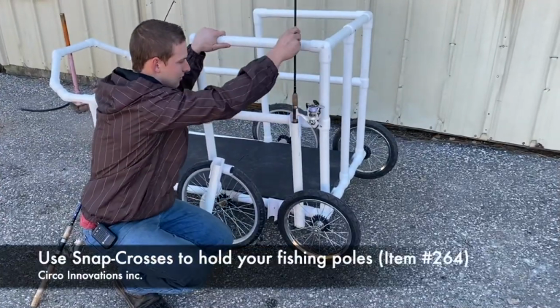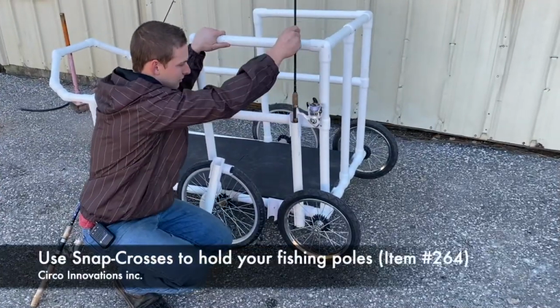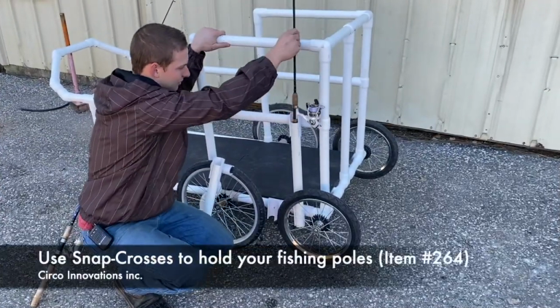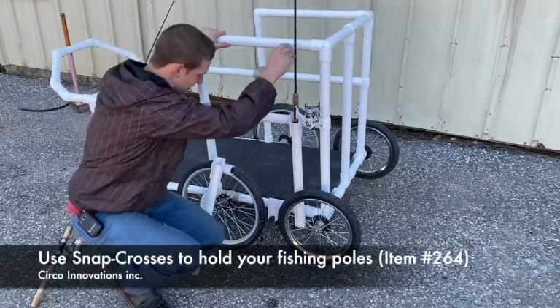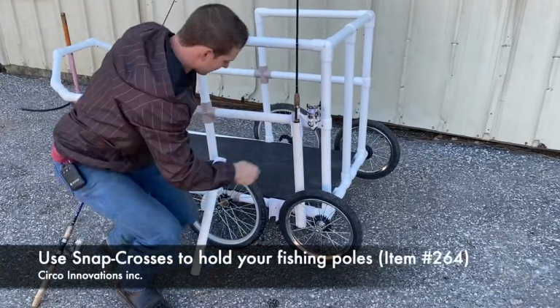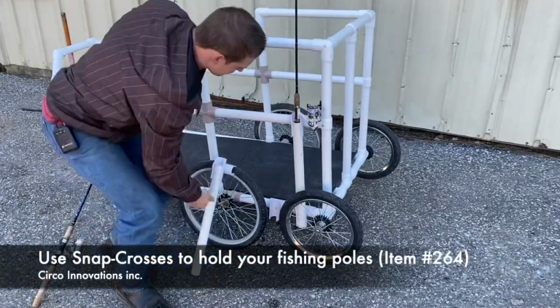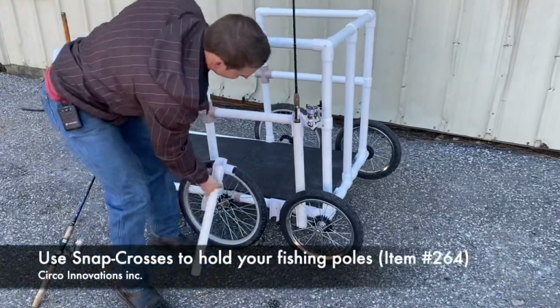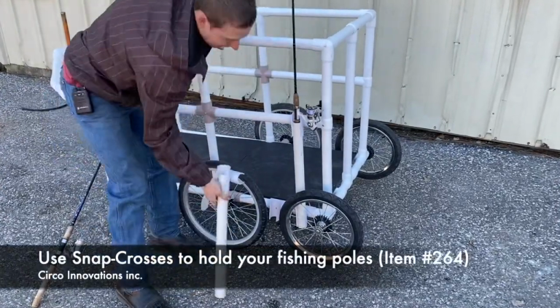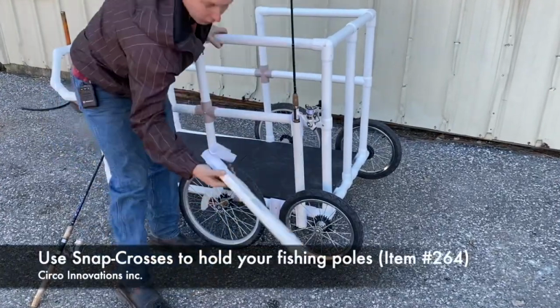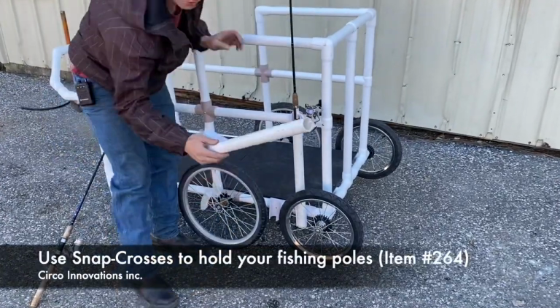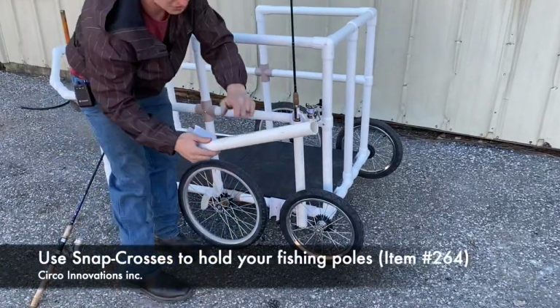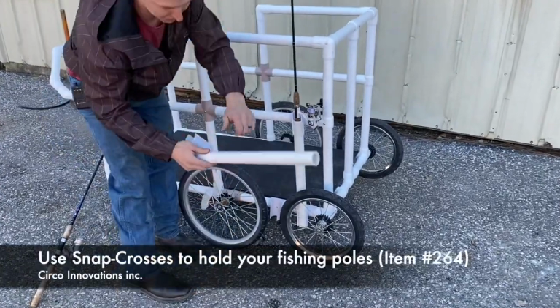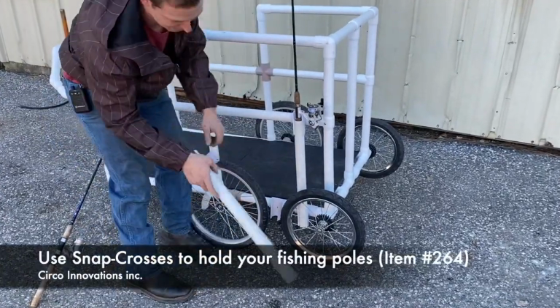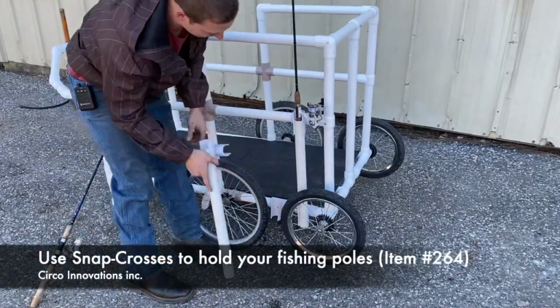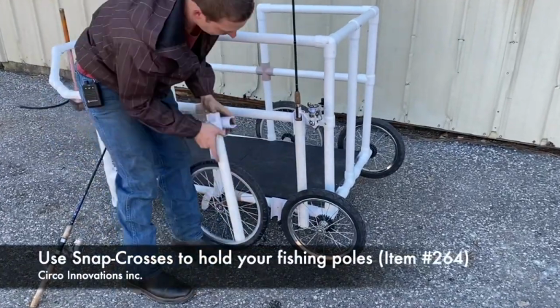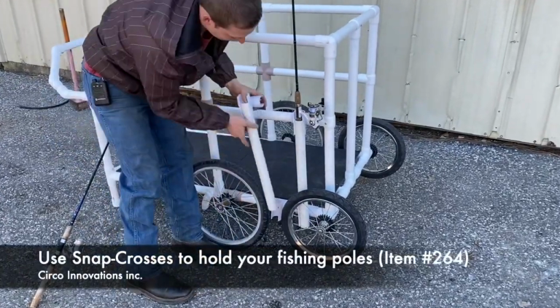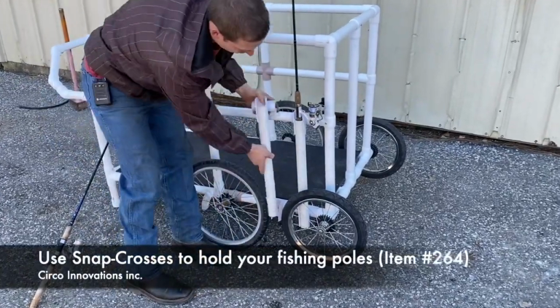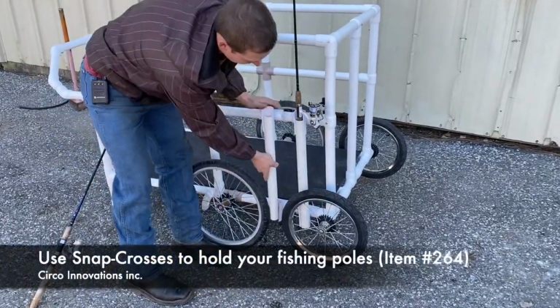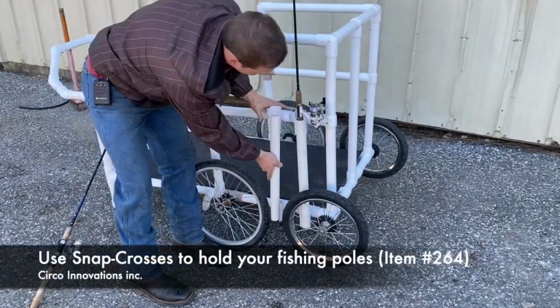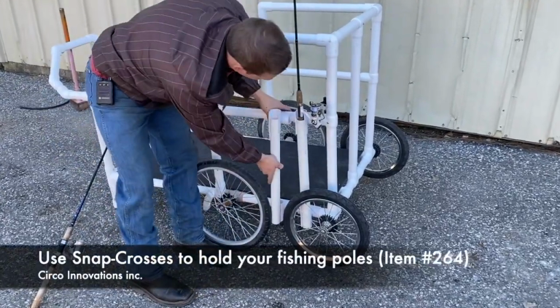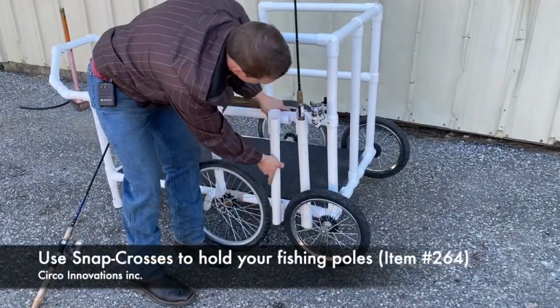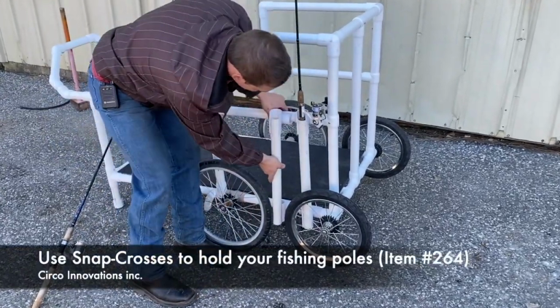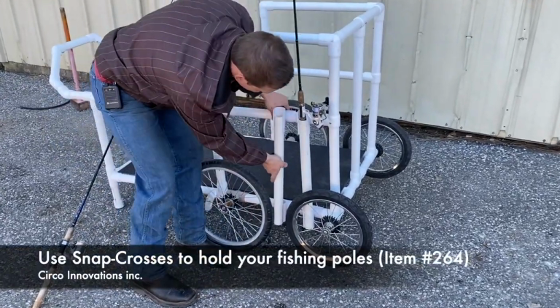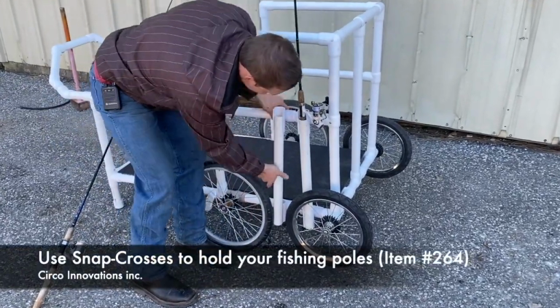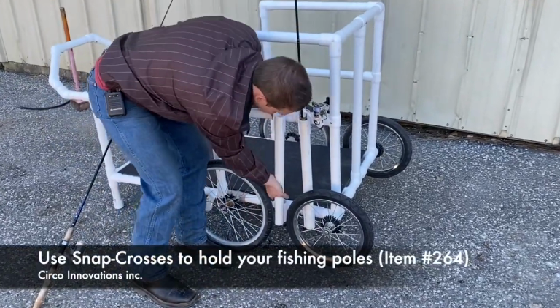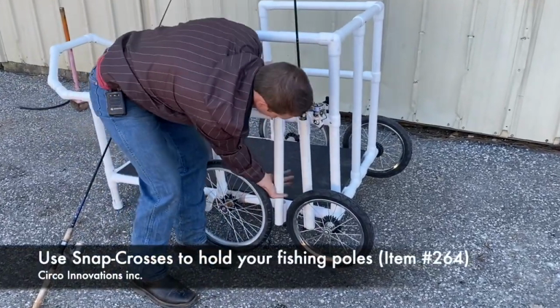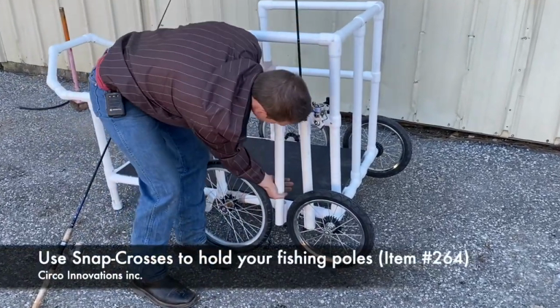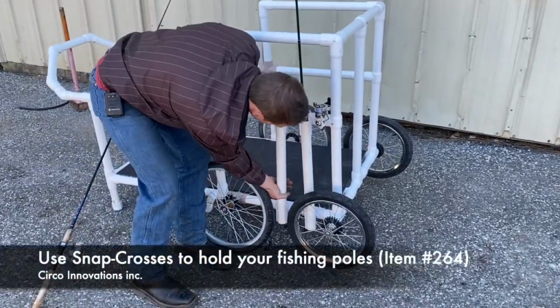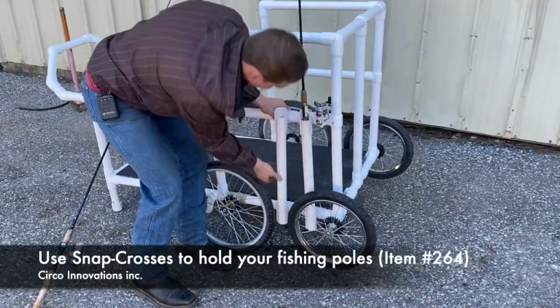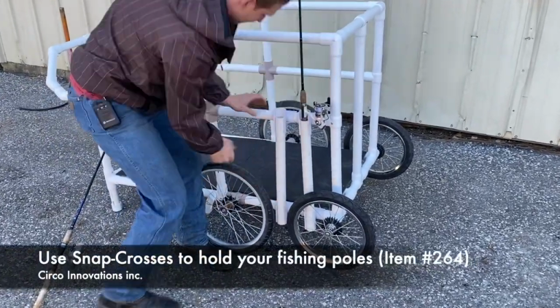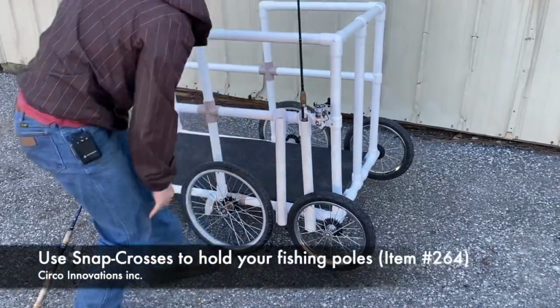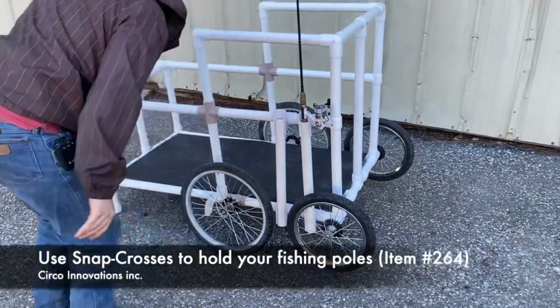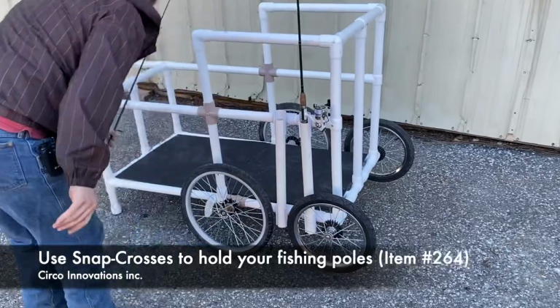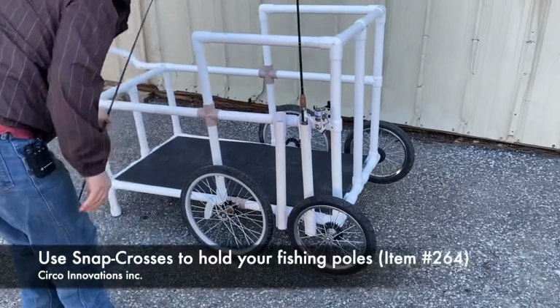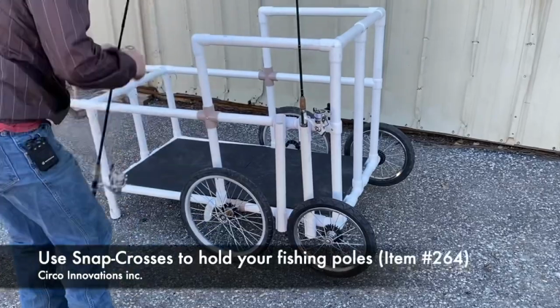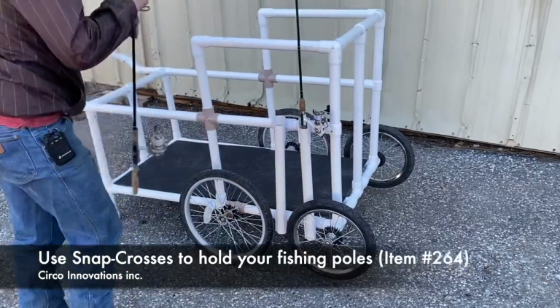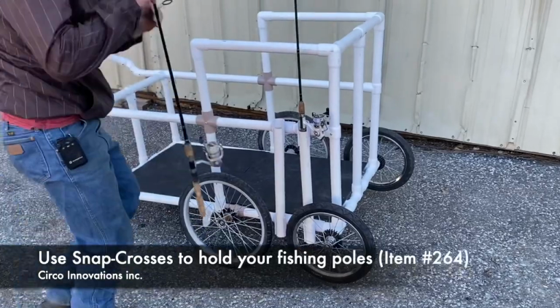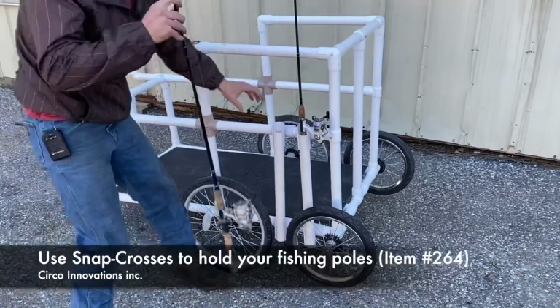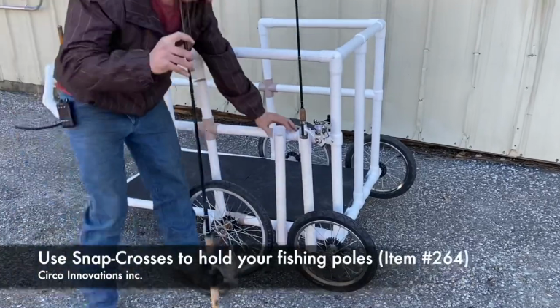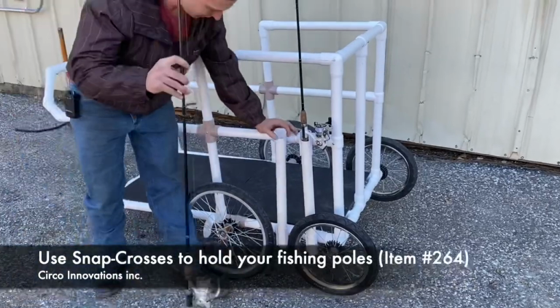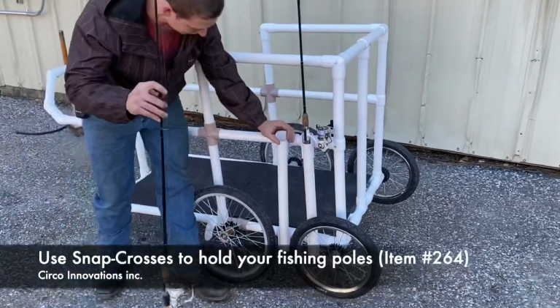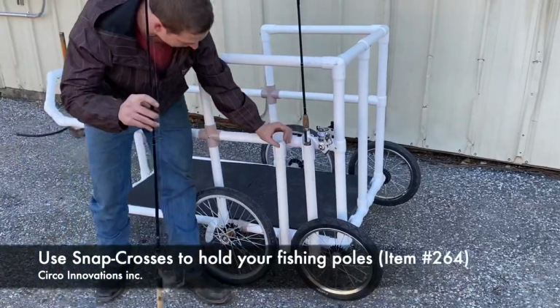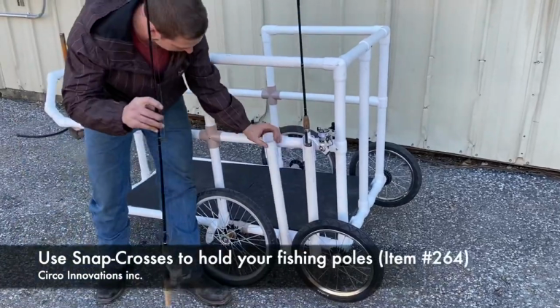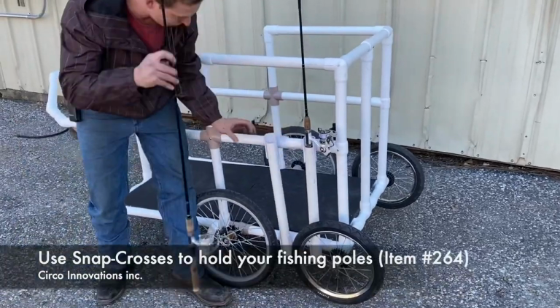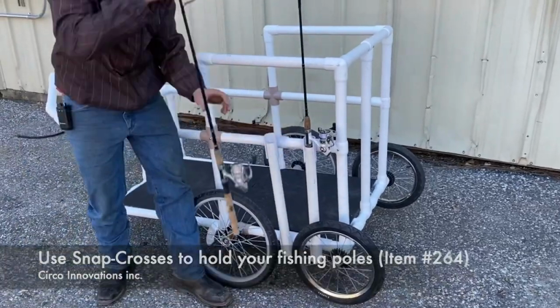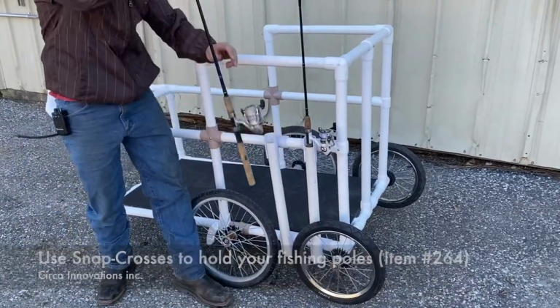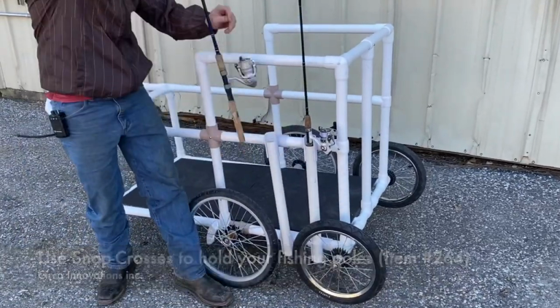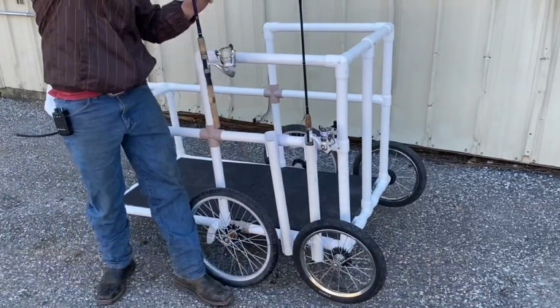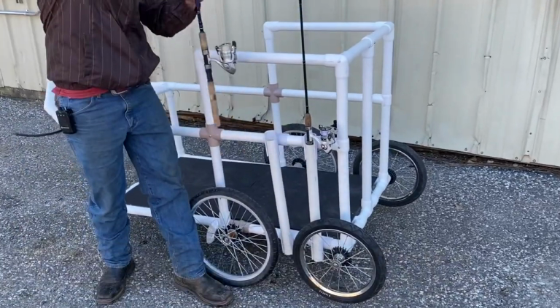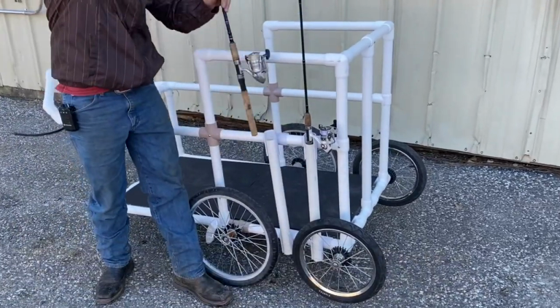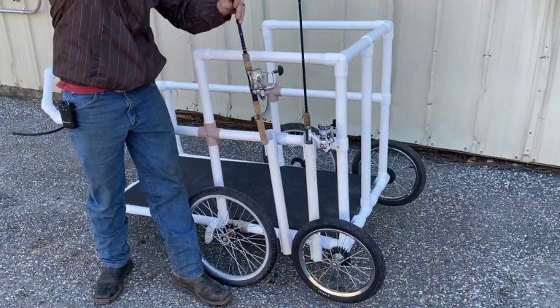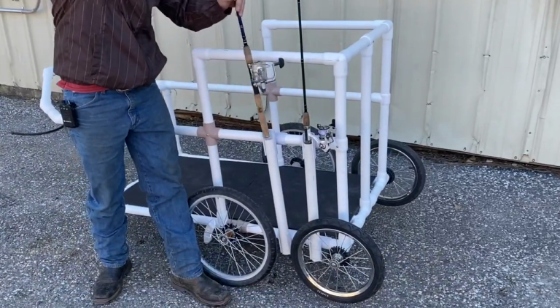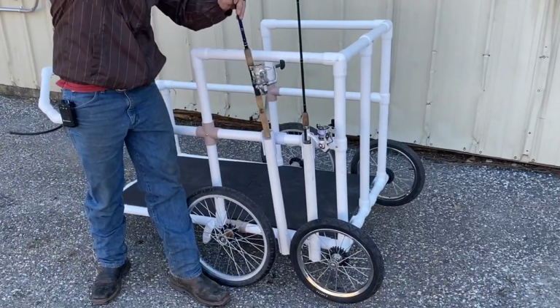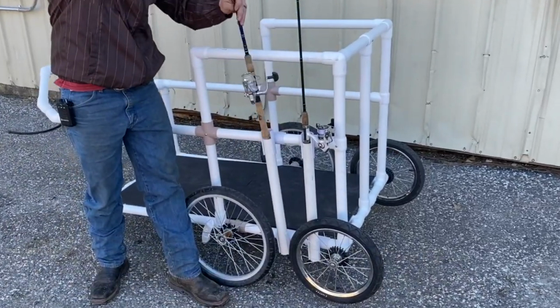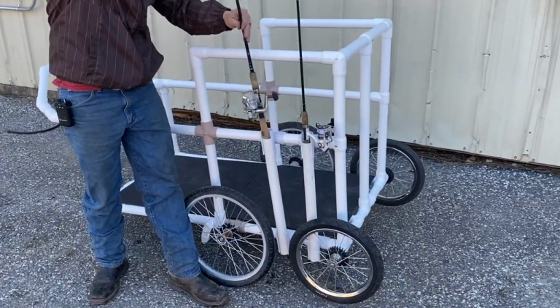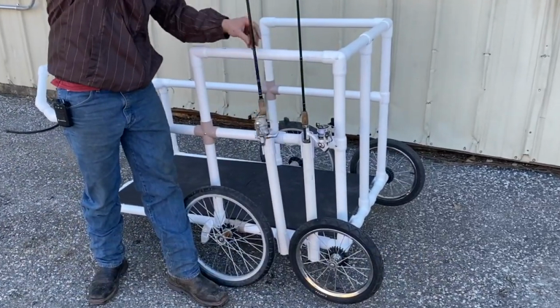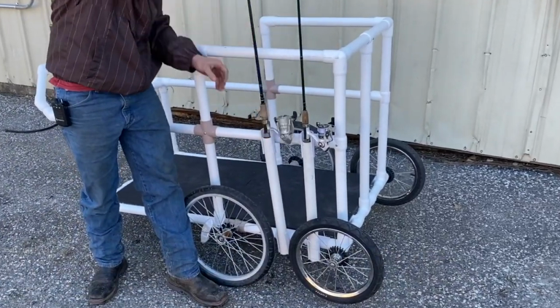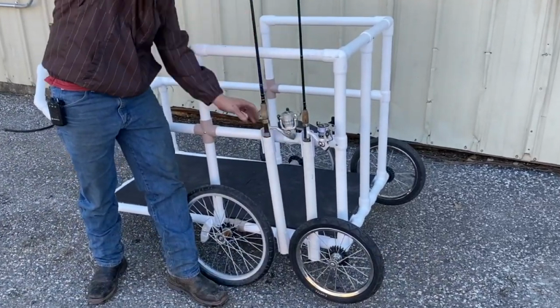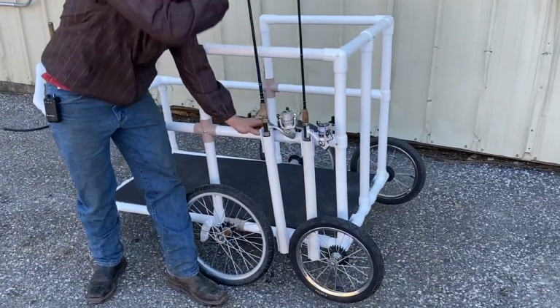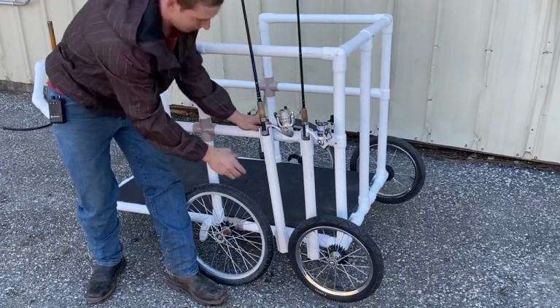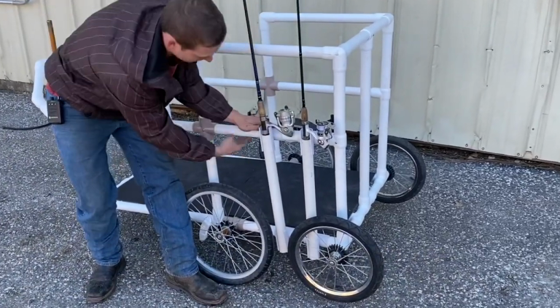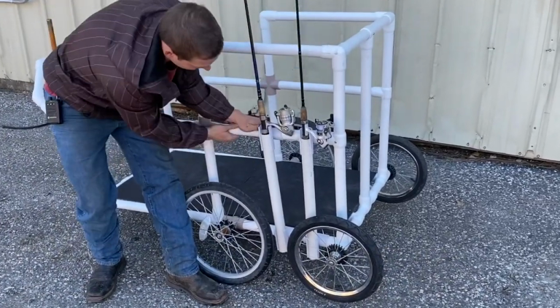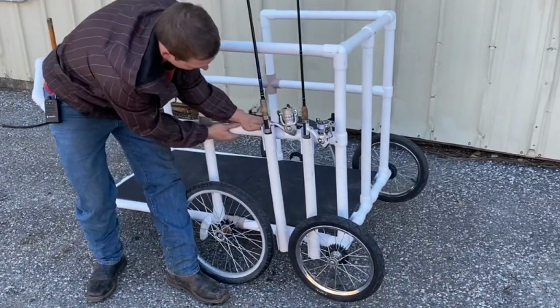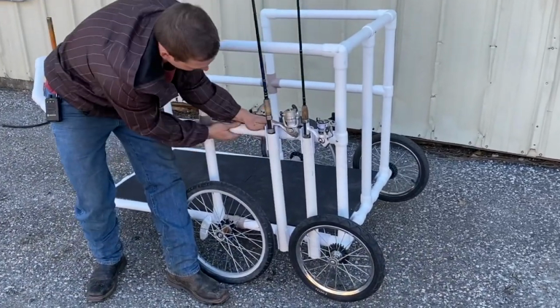In this section, we're showing you how you can easily mount your fishing poles to the cart by simply using snap crosses and PVC pipe.